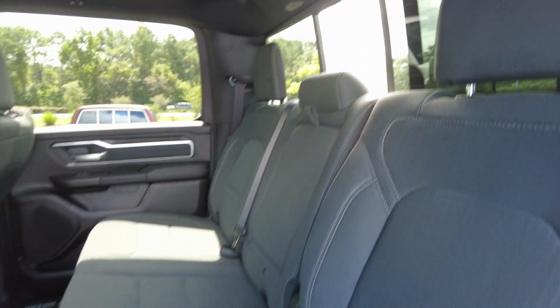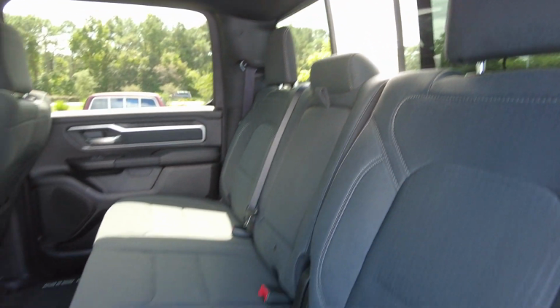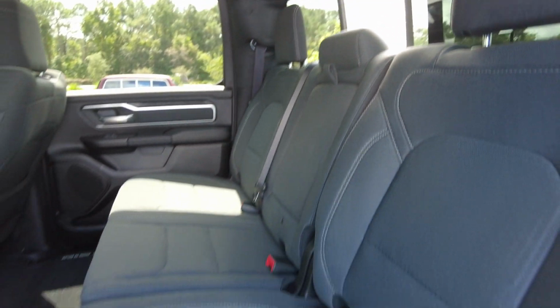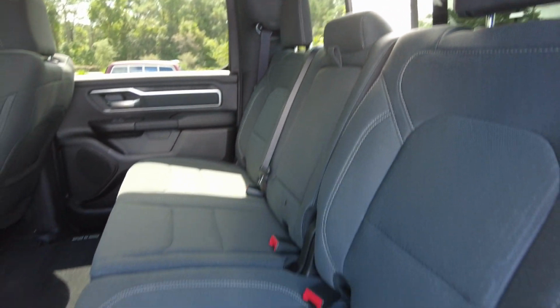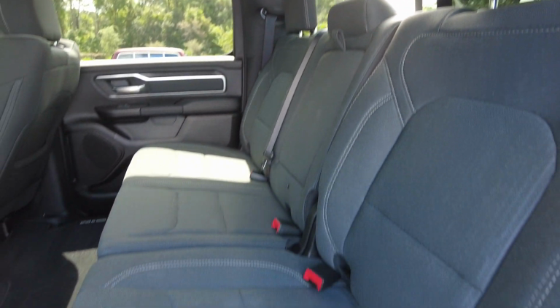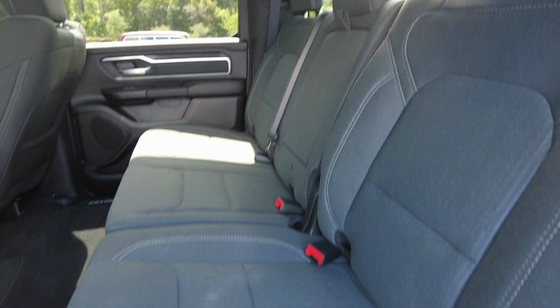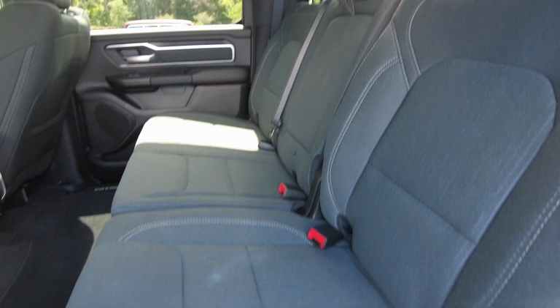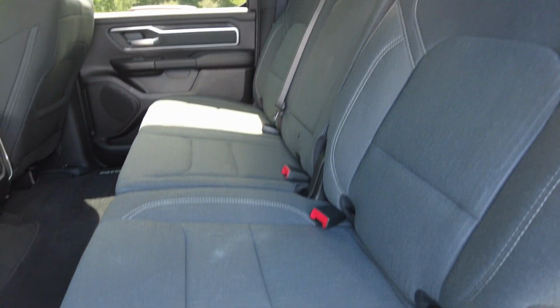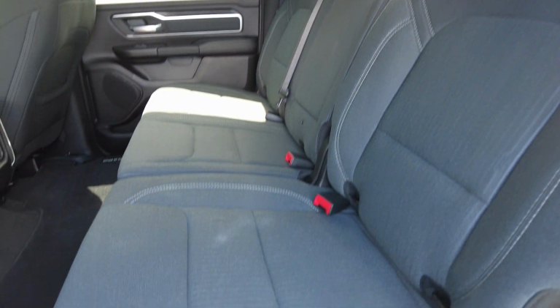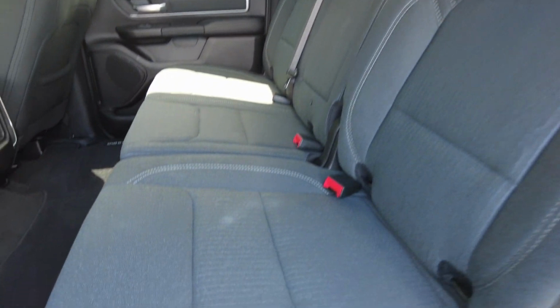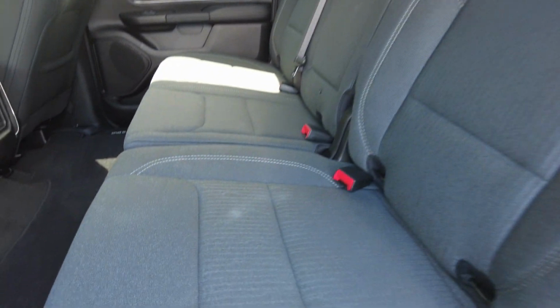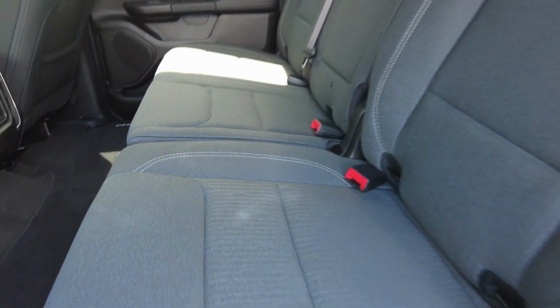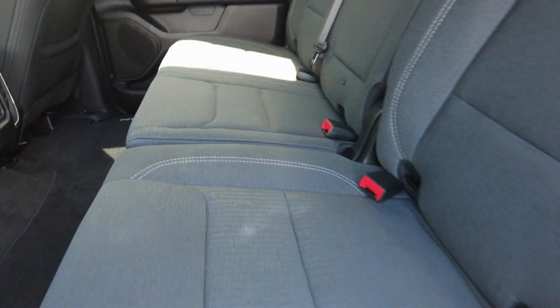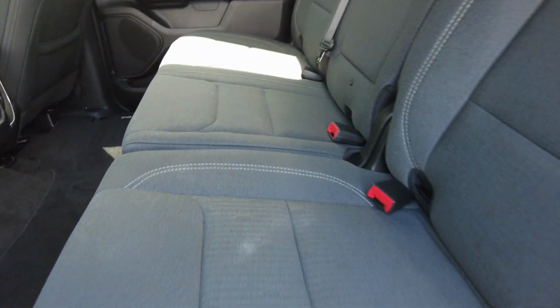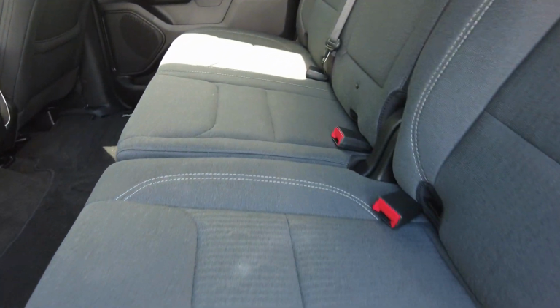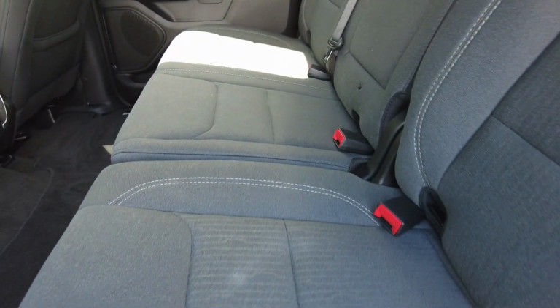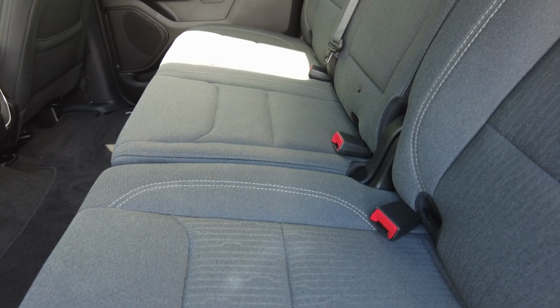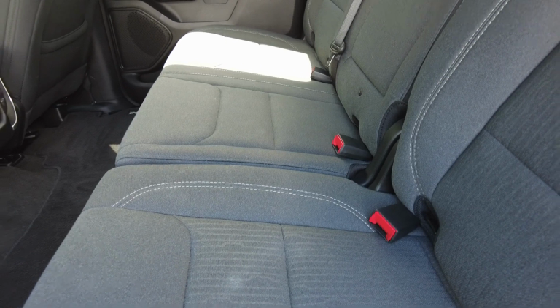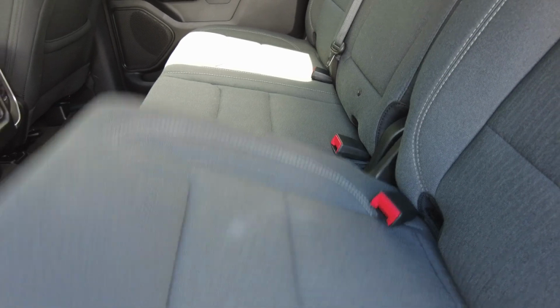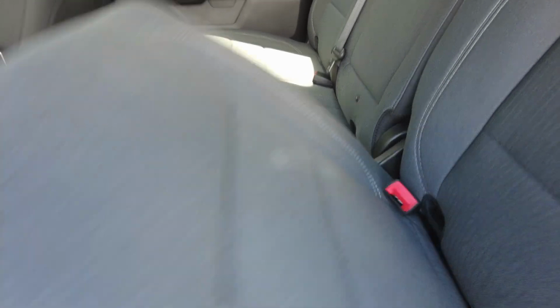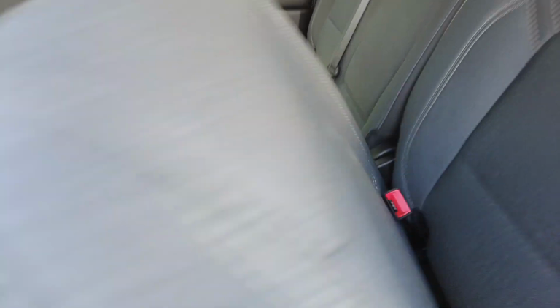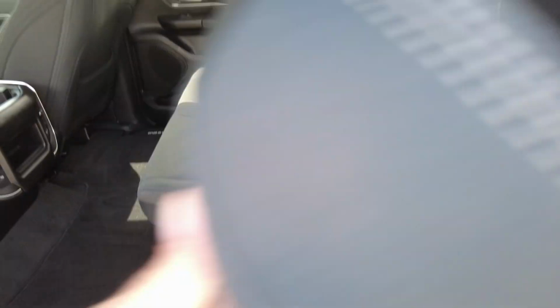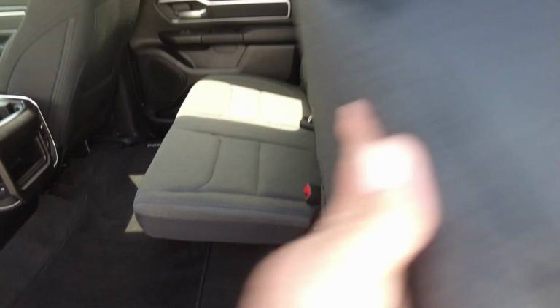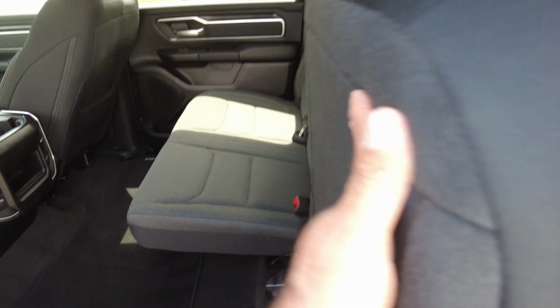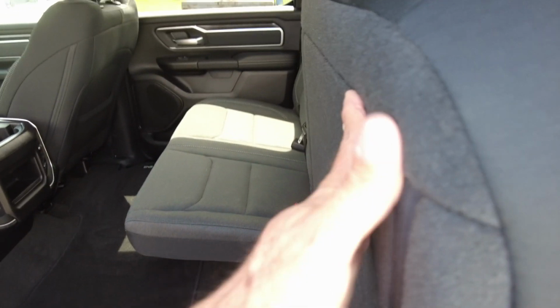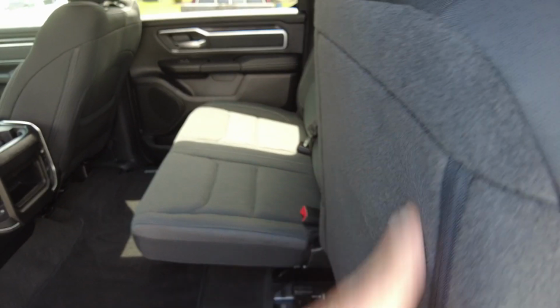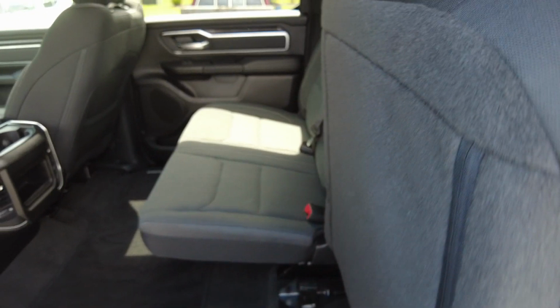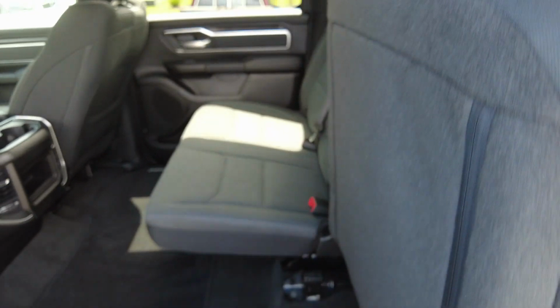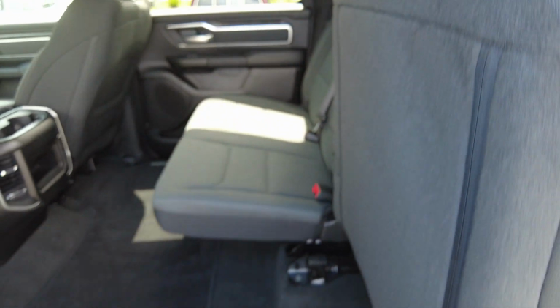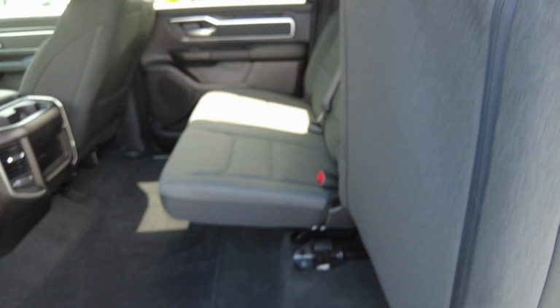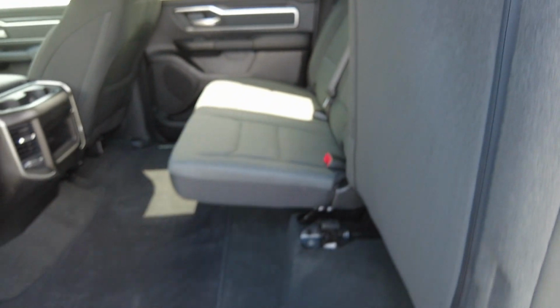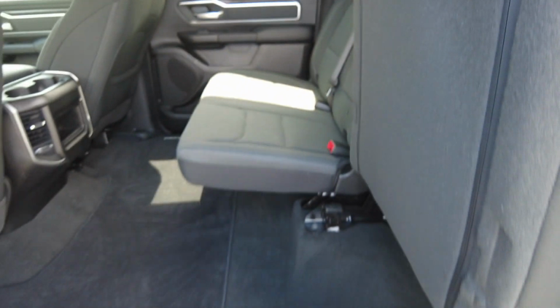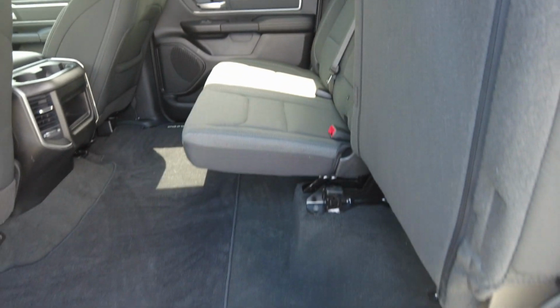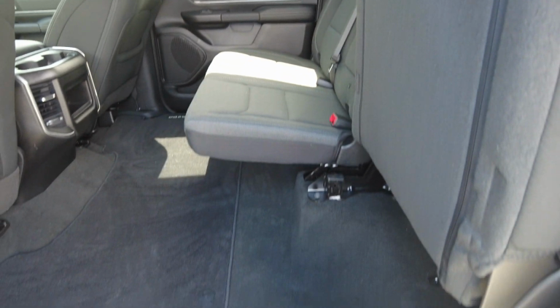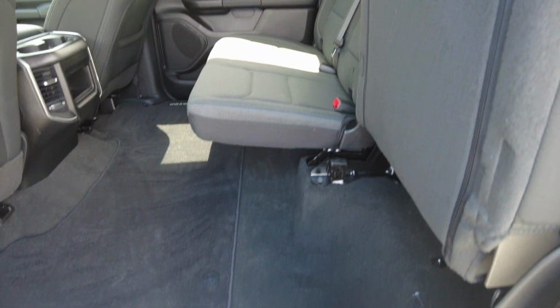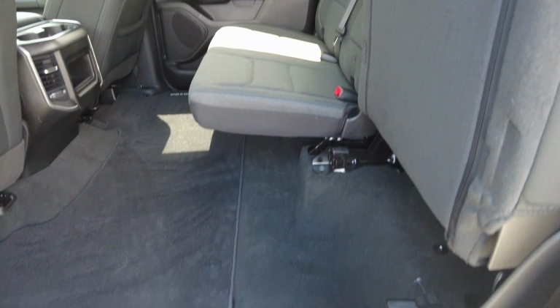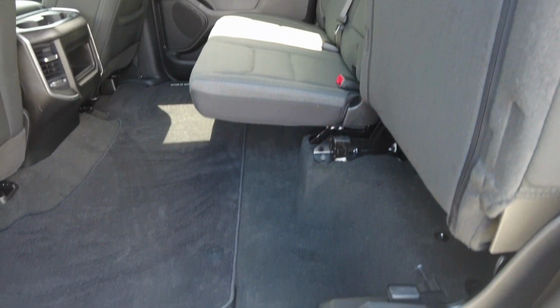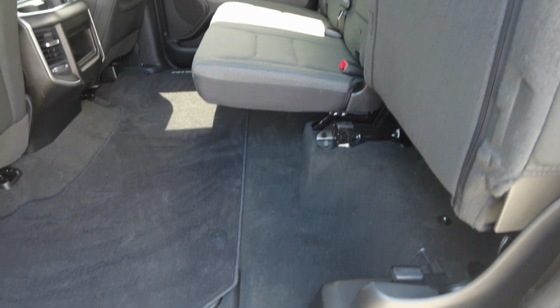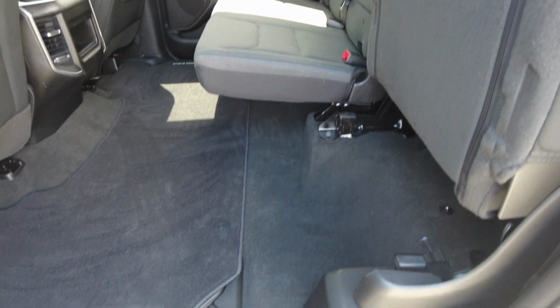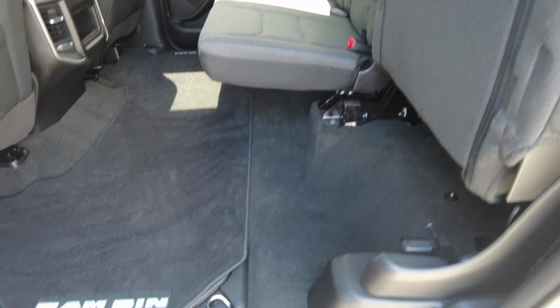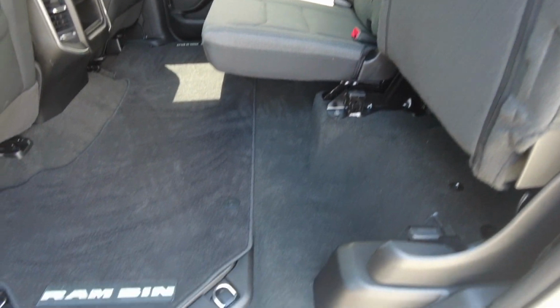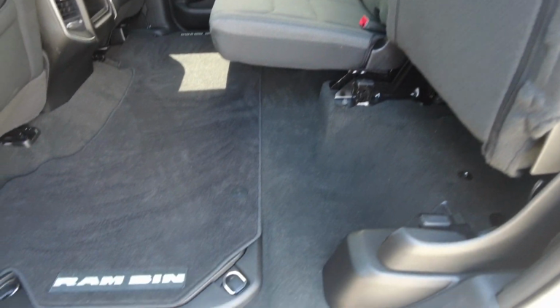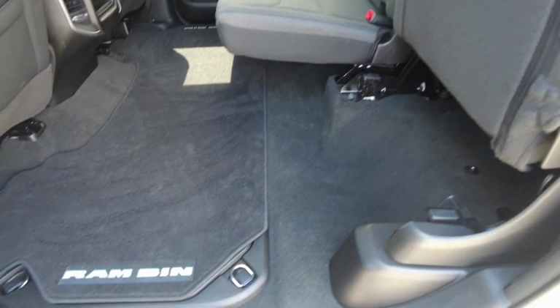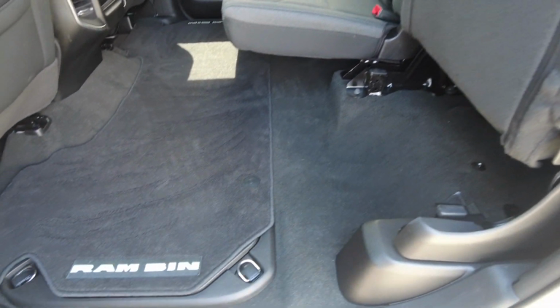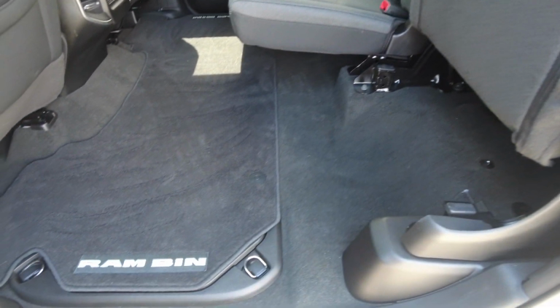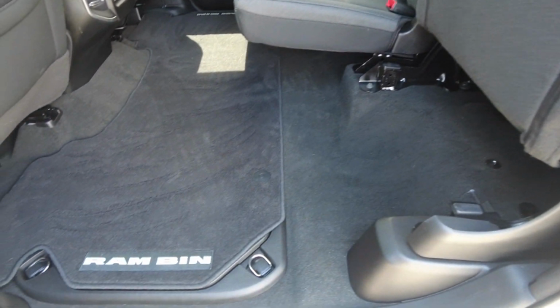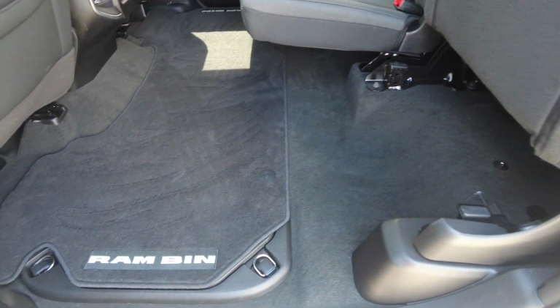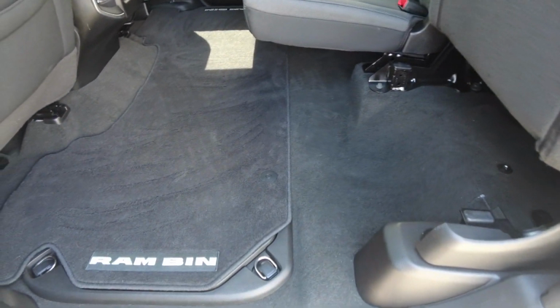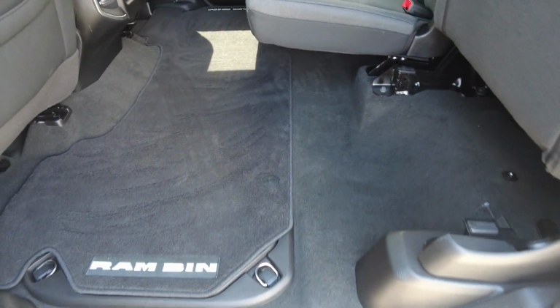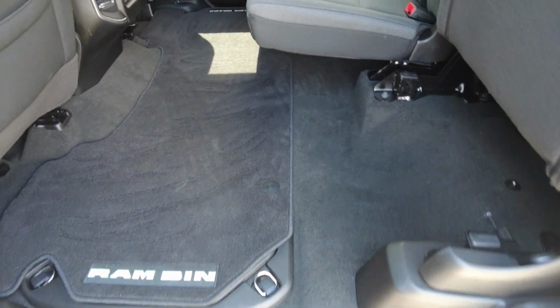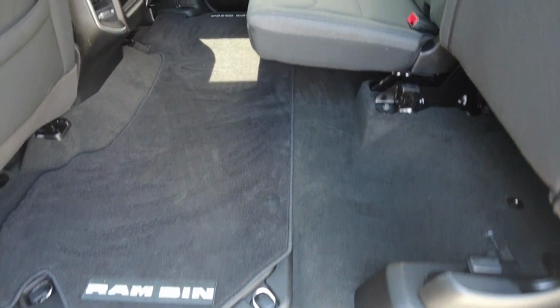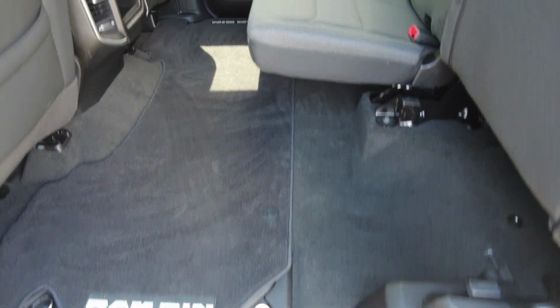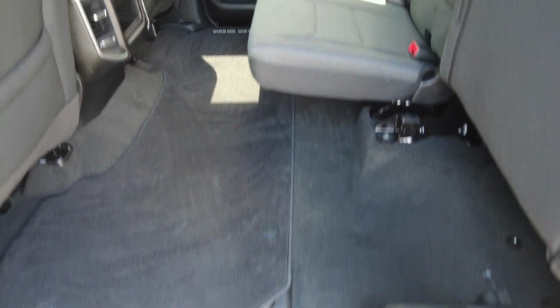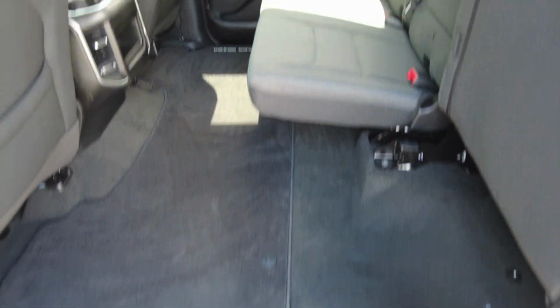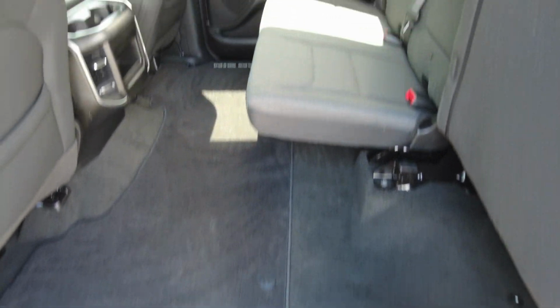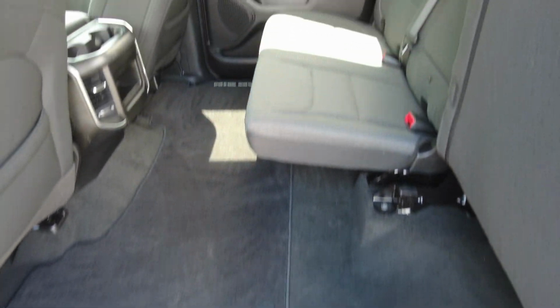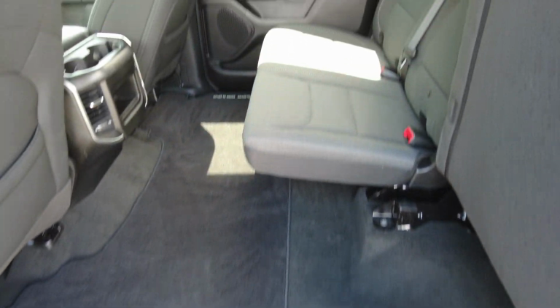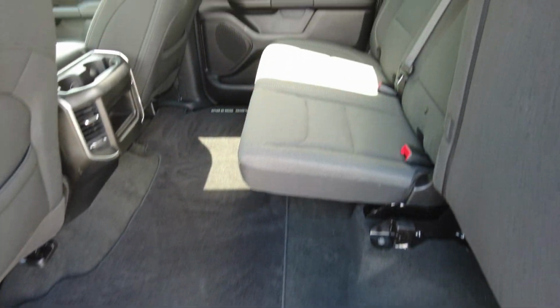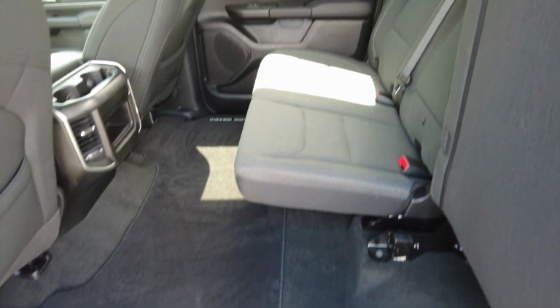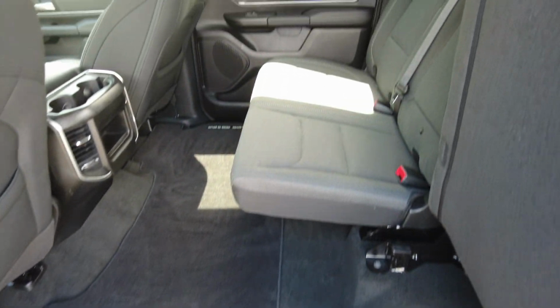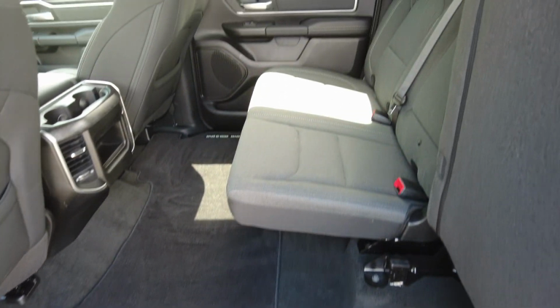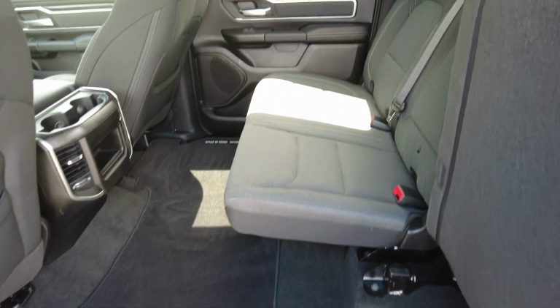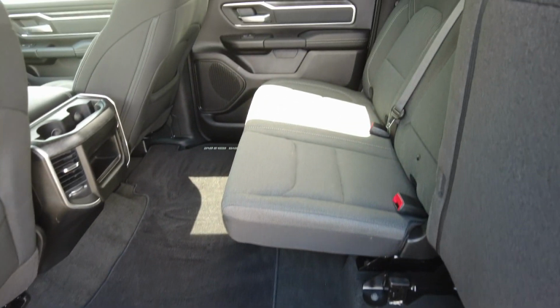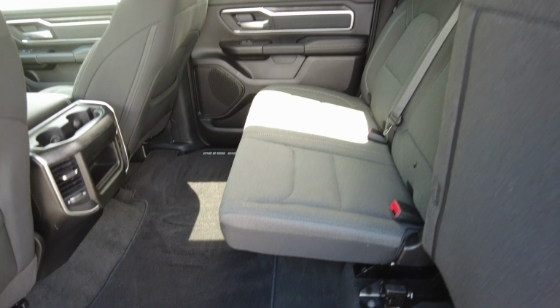The second row in here does lift up. So if you need some more room in the back, the other side does the same thing.